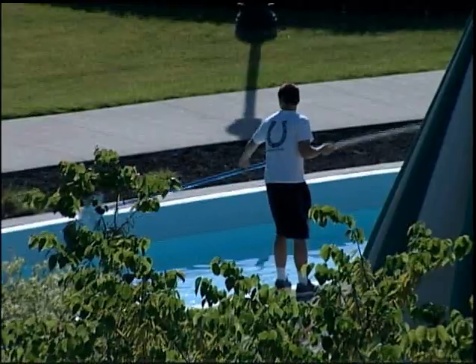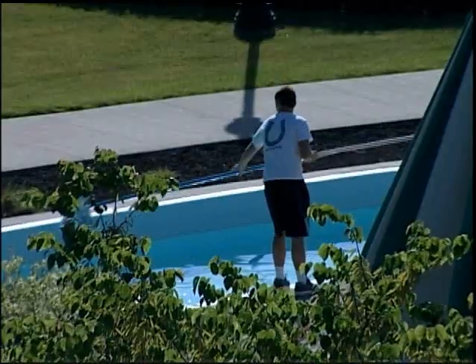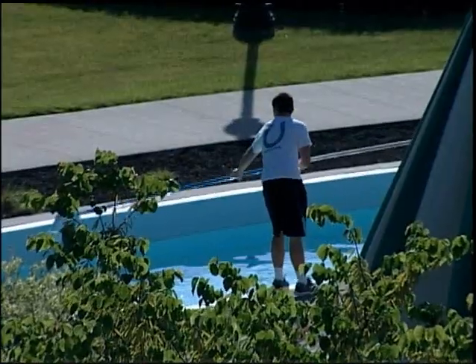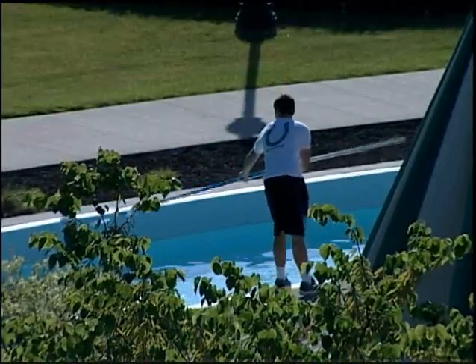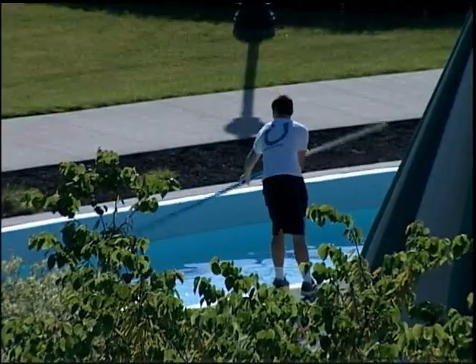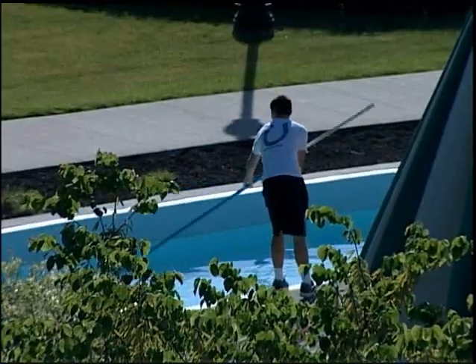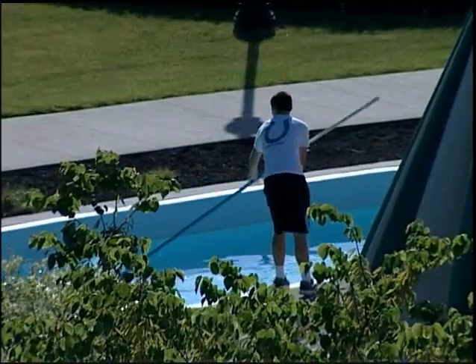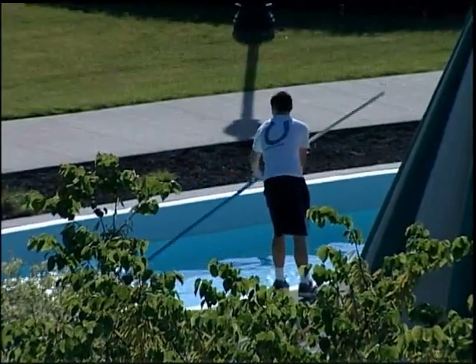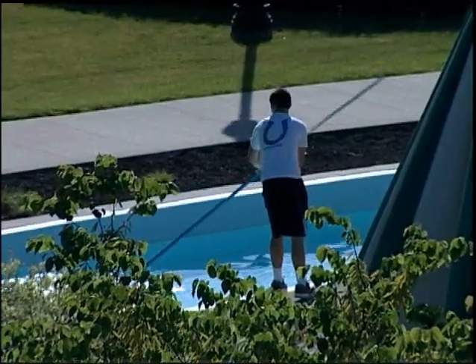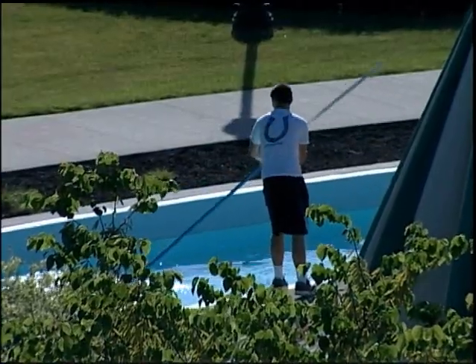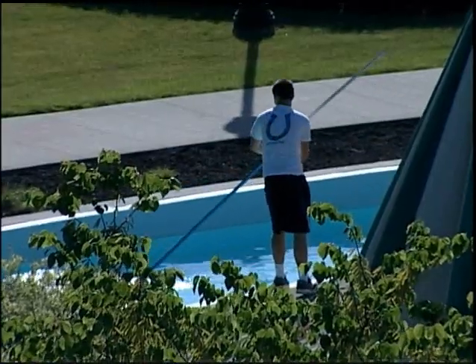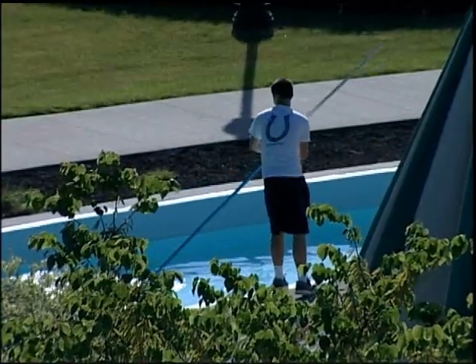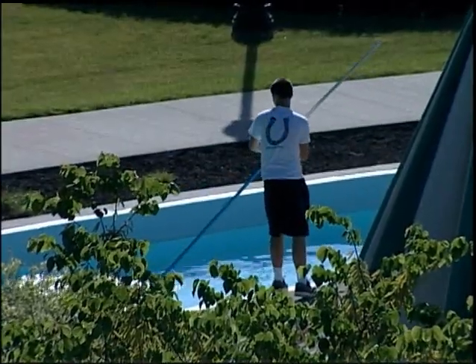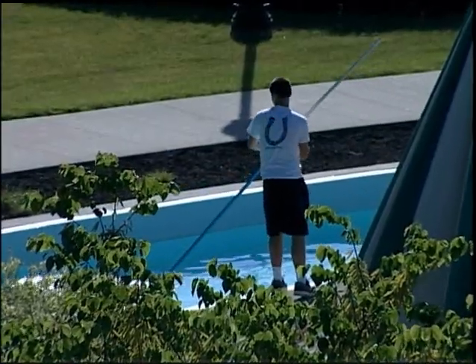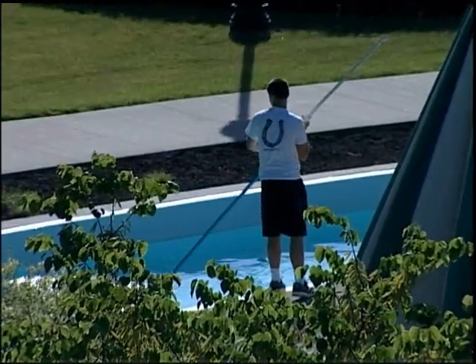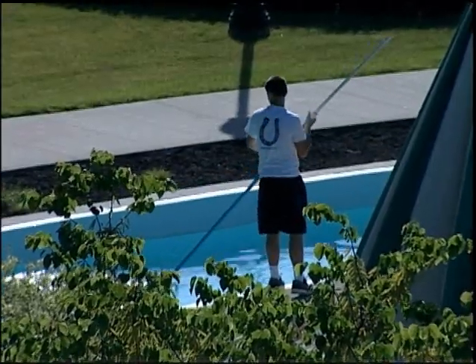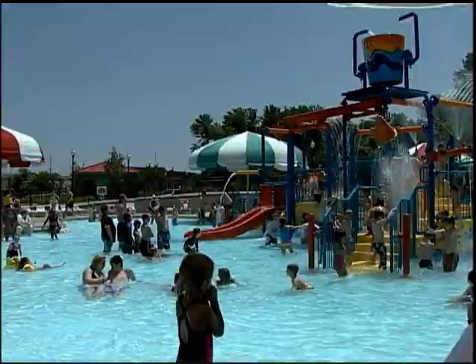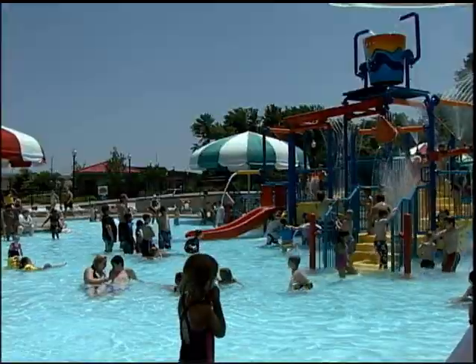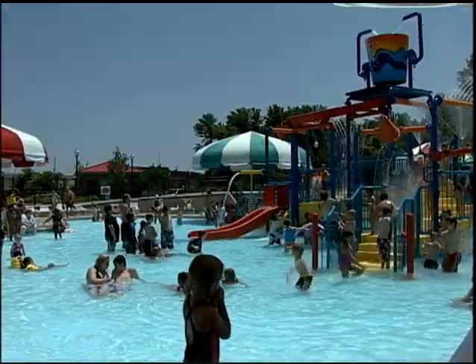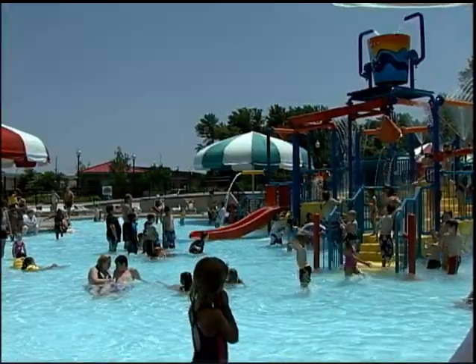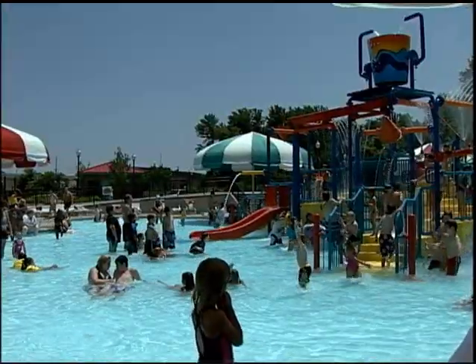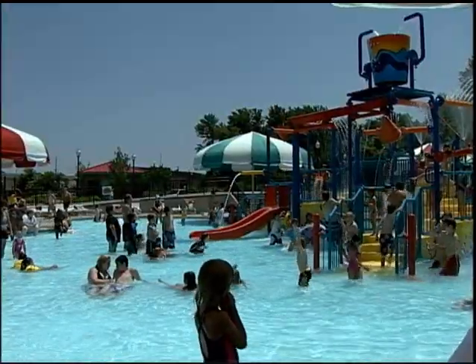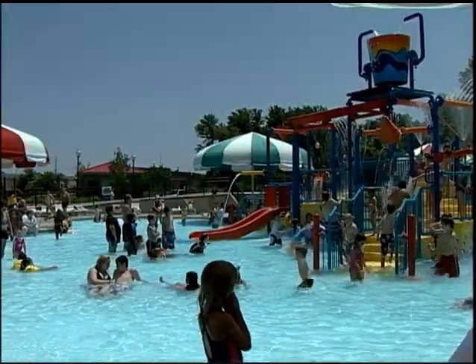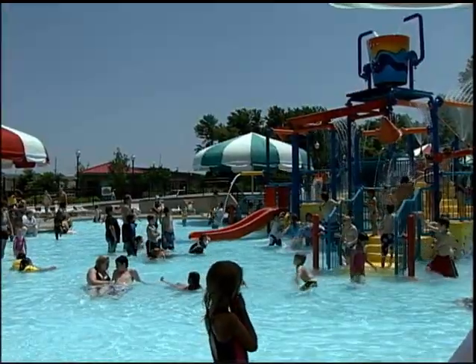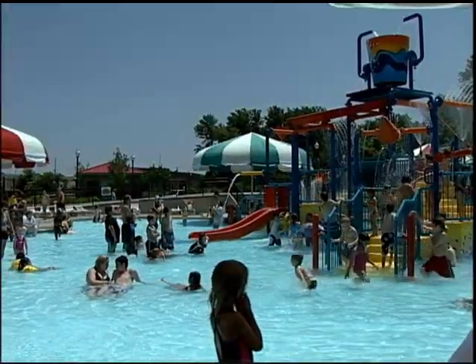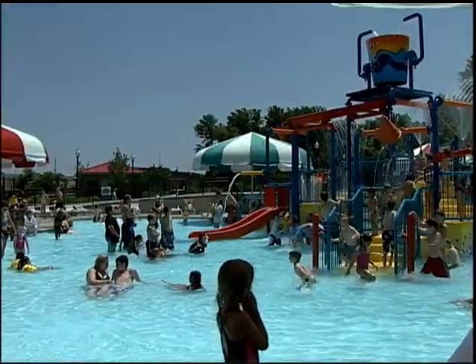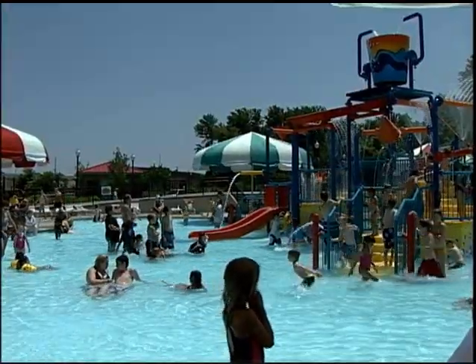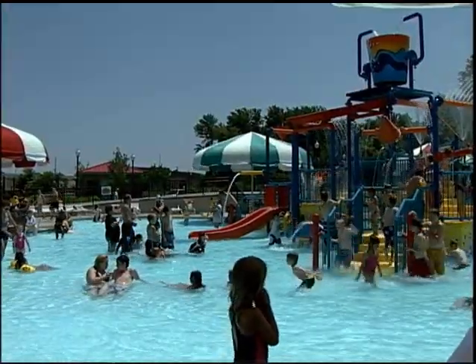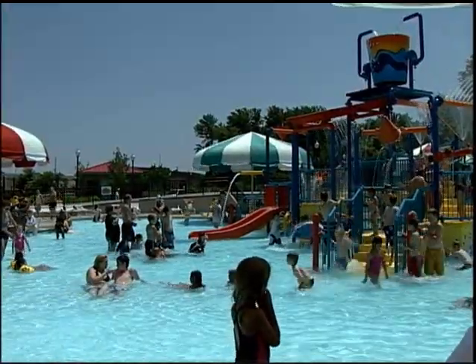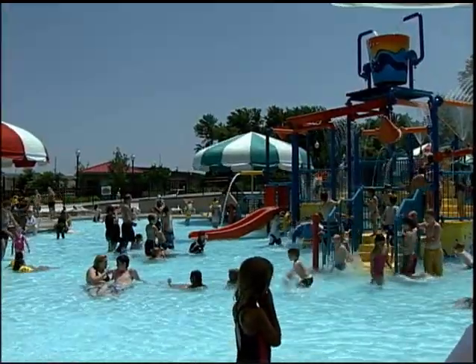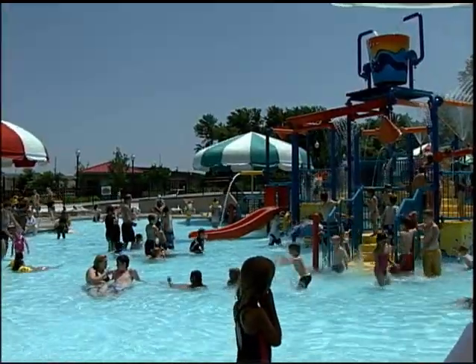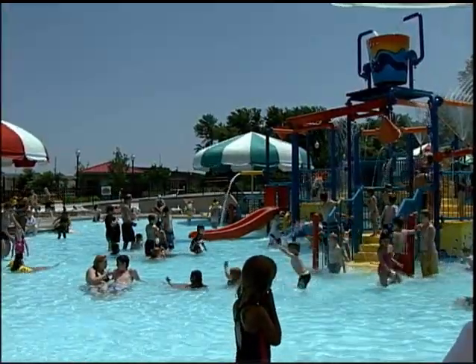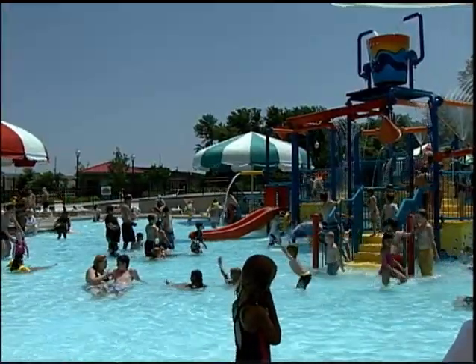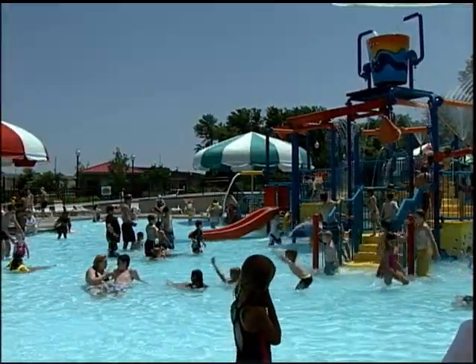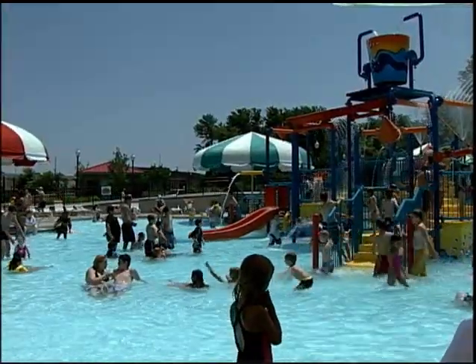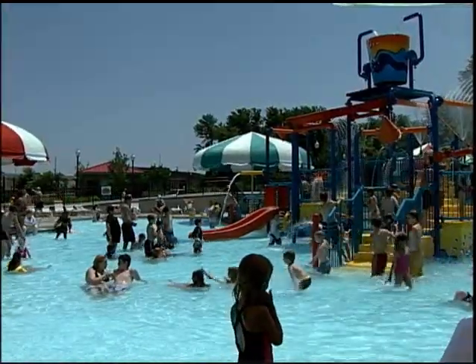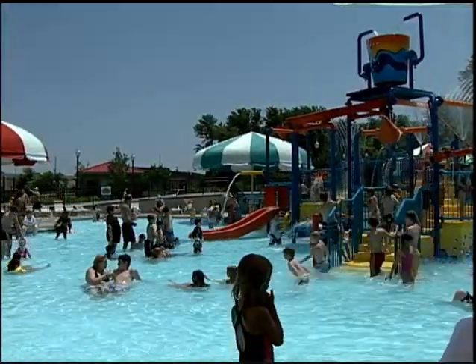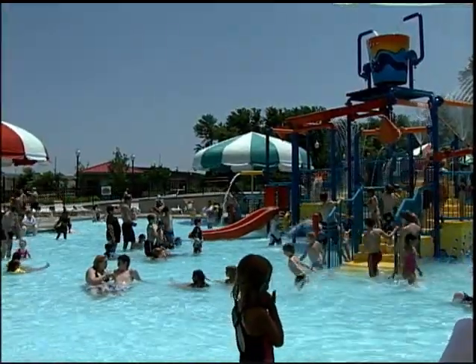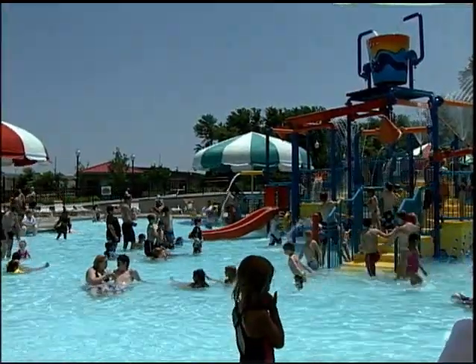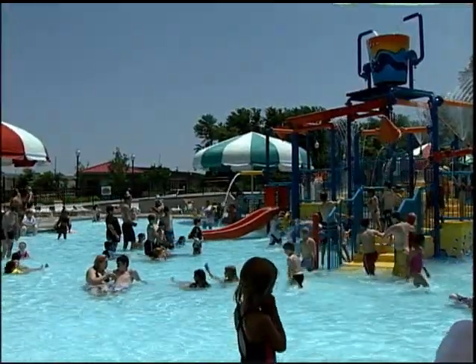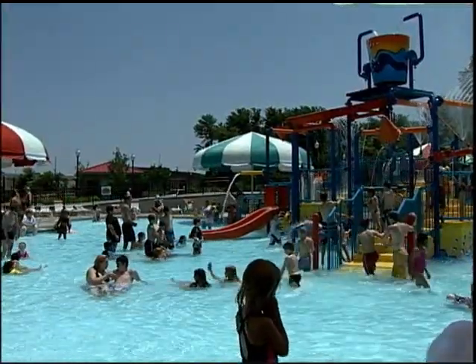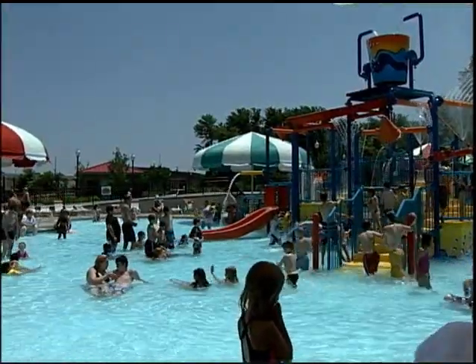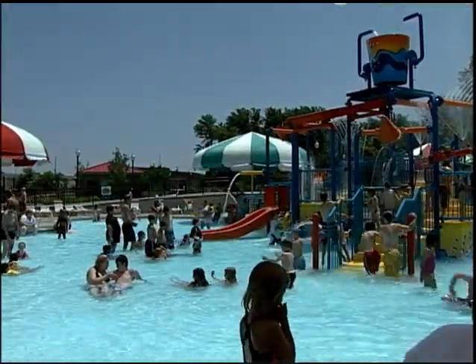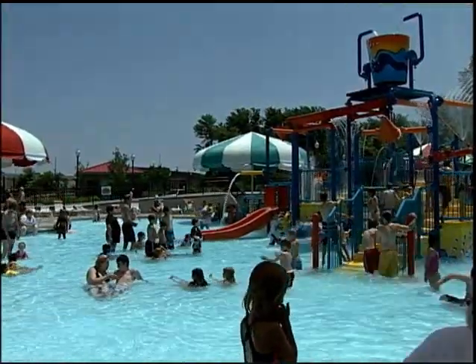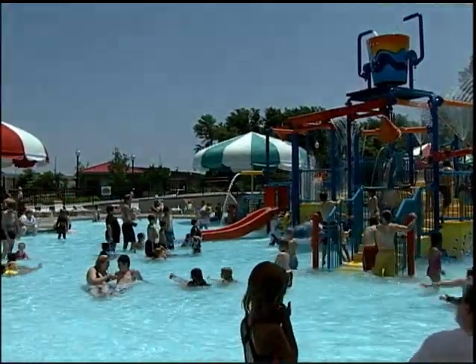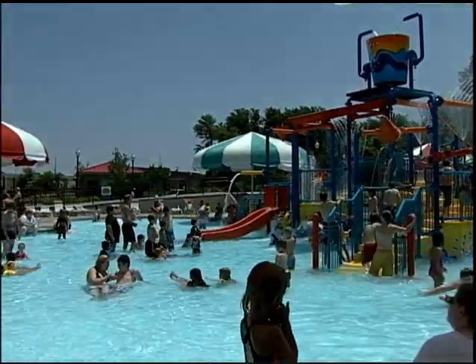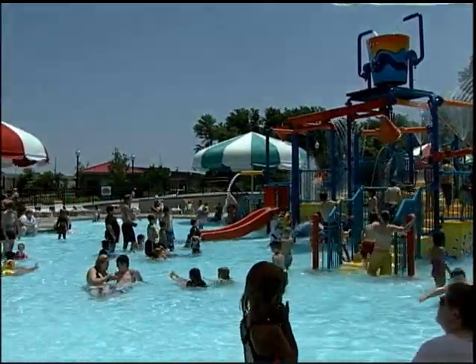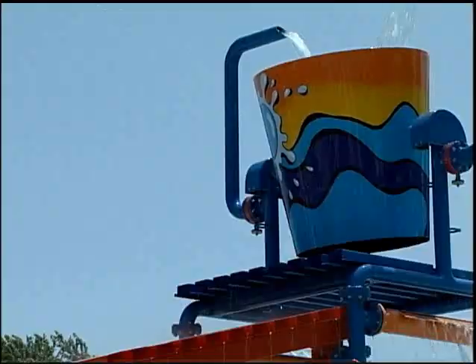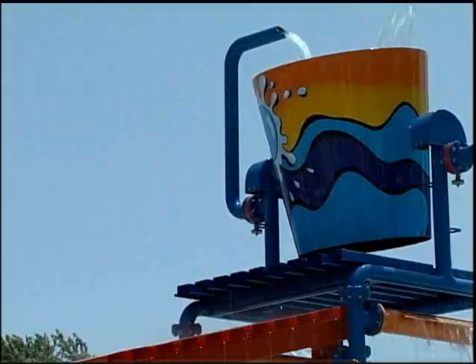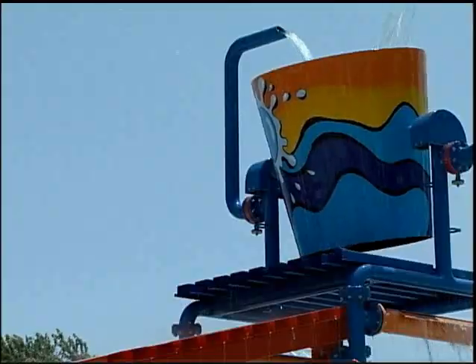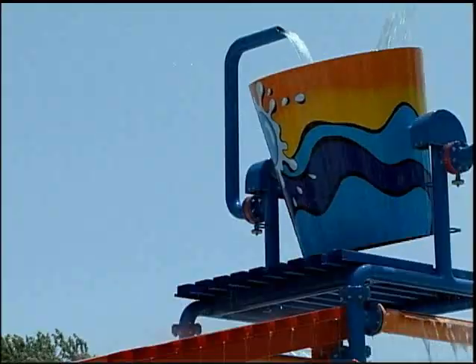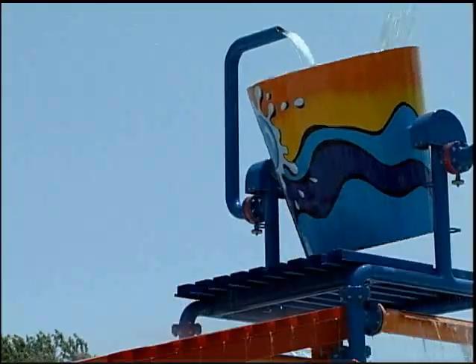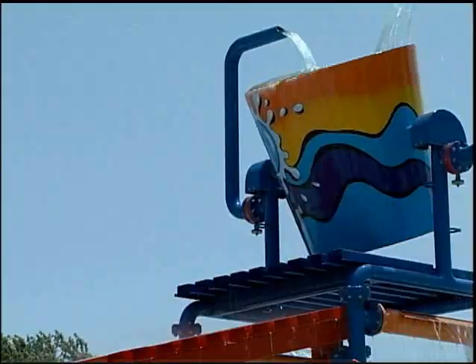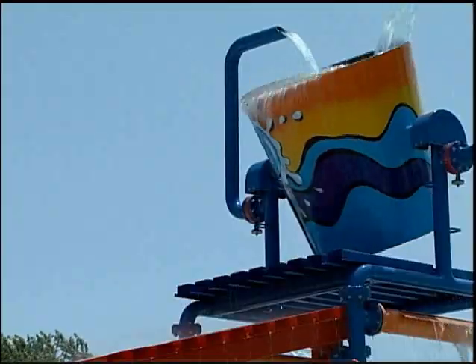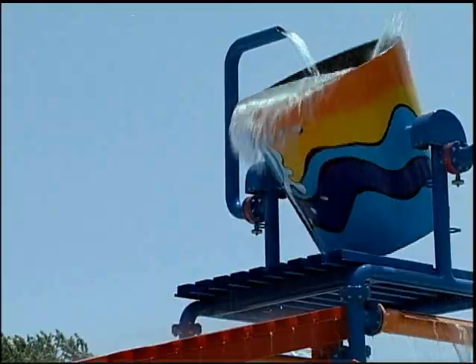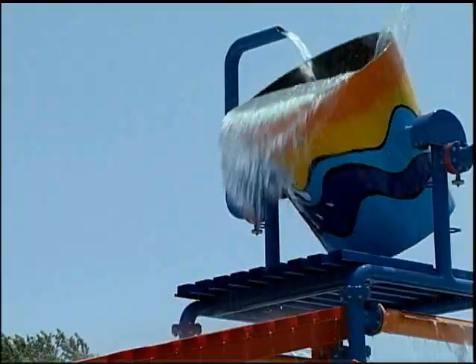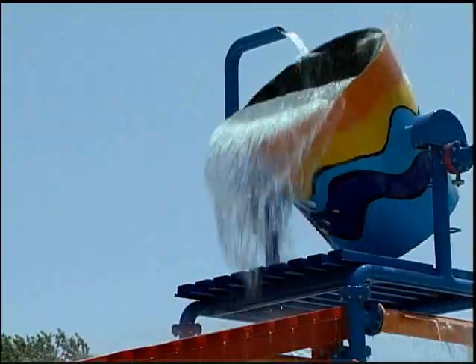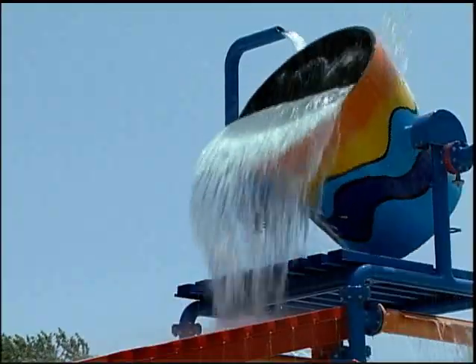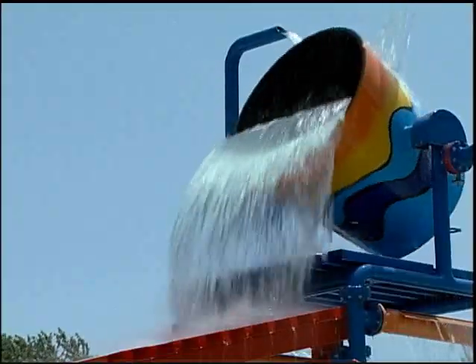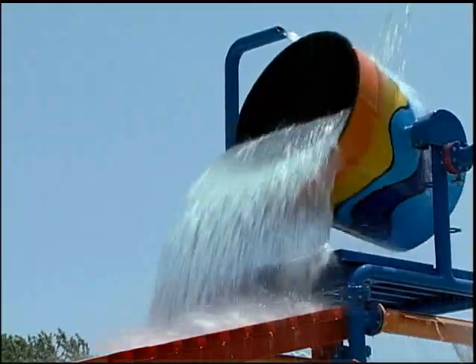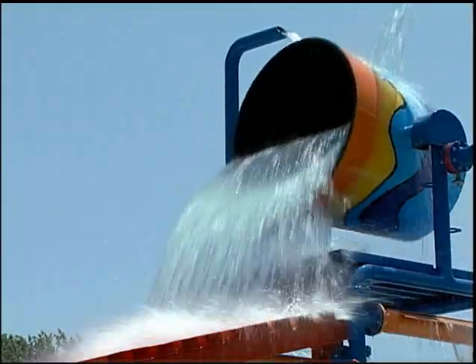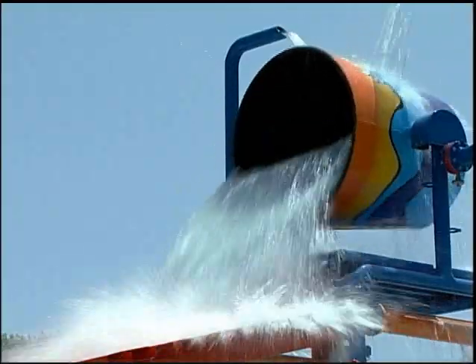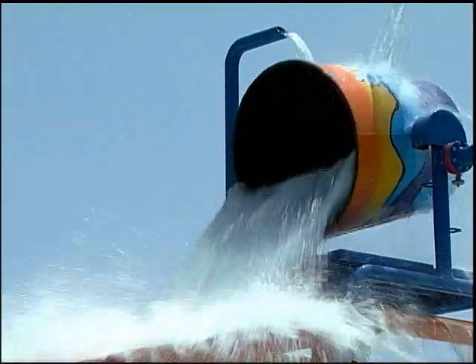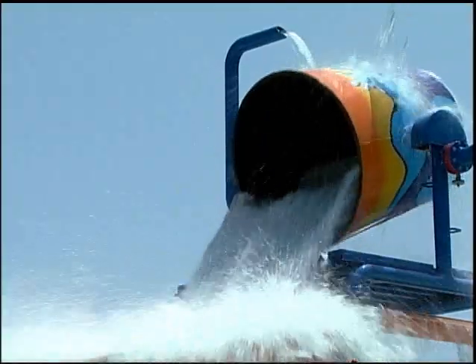Once the work is done behind the scenes, Adventure Oasis is ready for the season and the thousands of visitors they will receive throughout the summer.